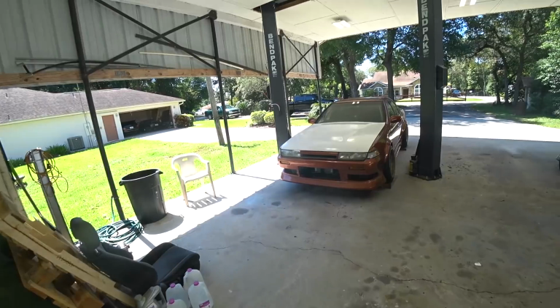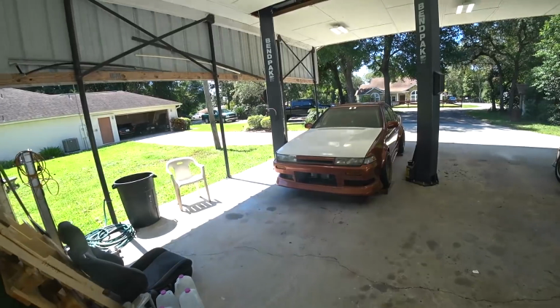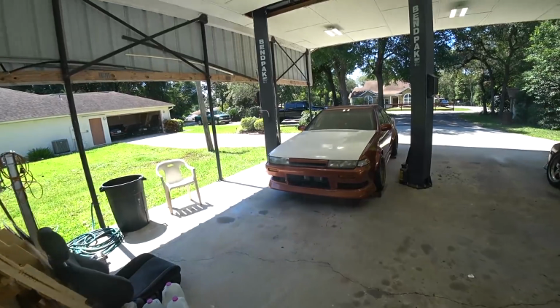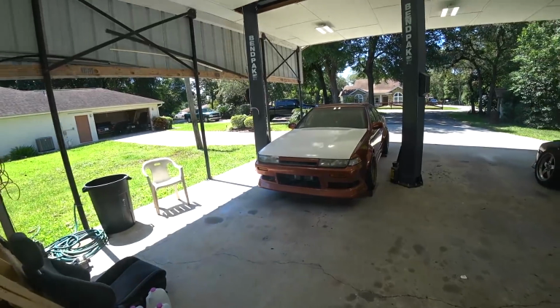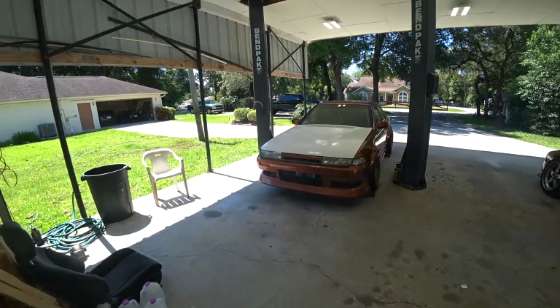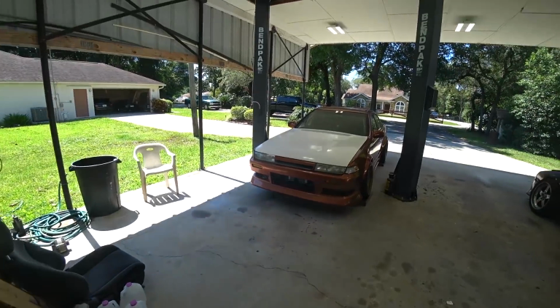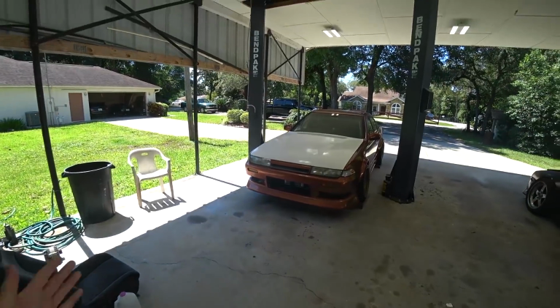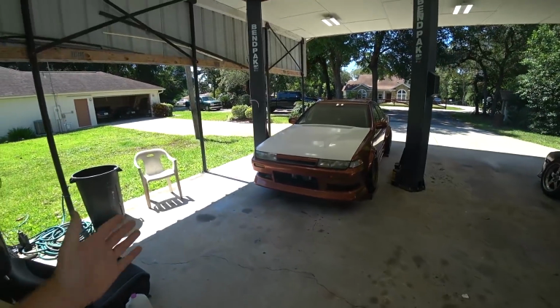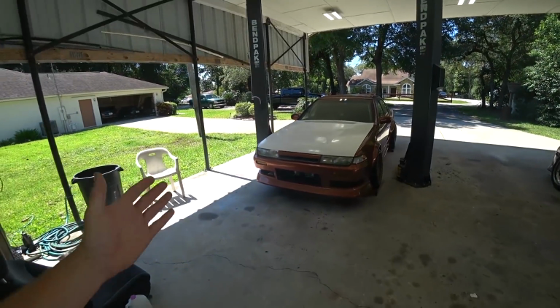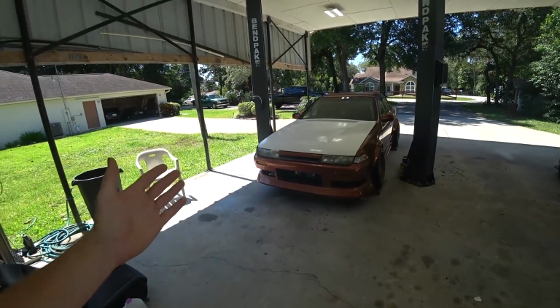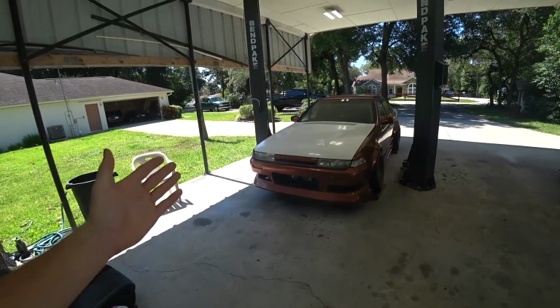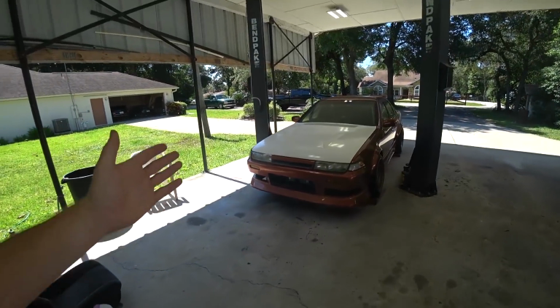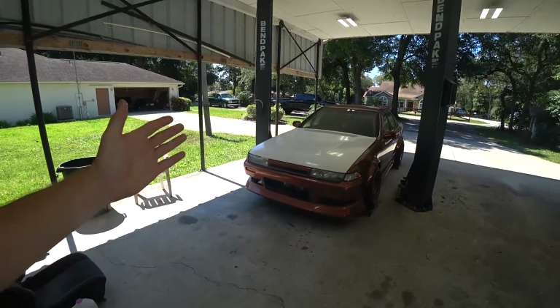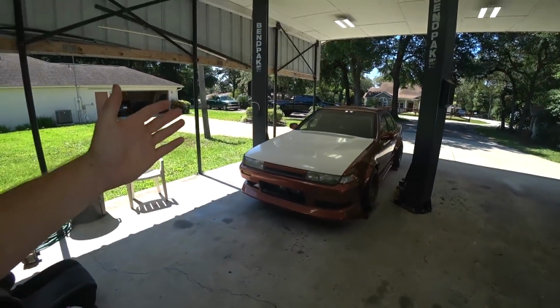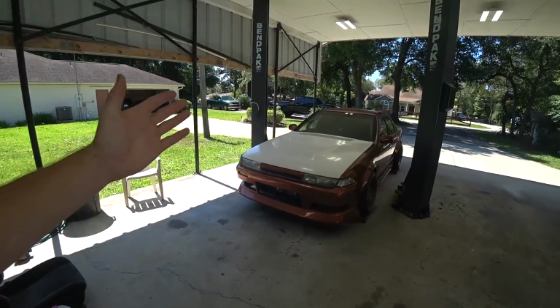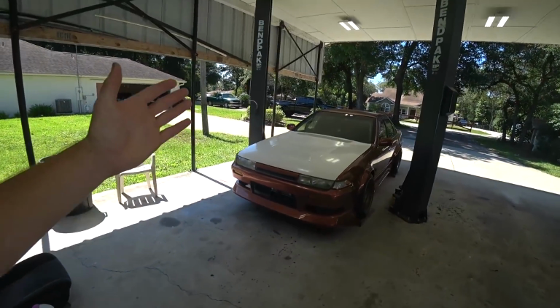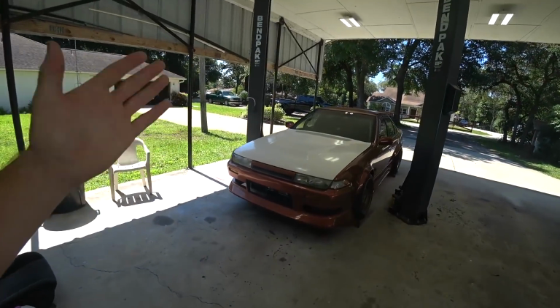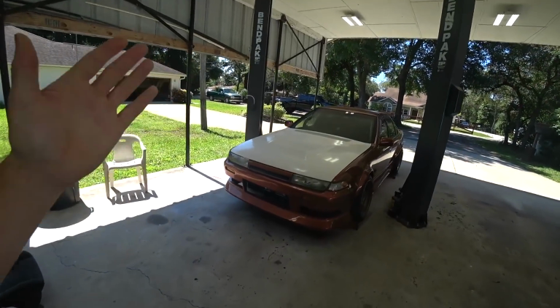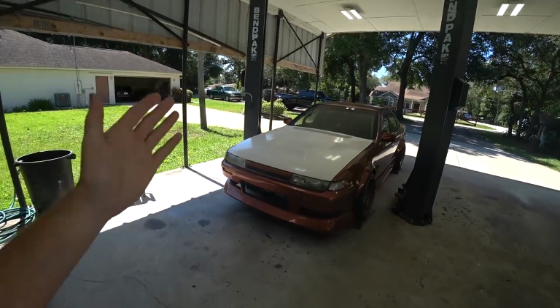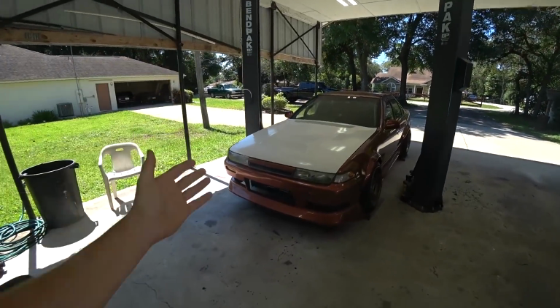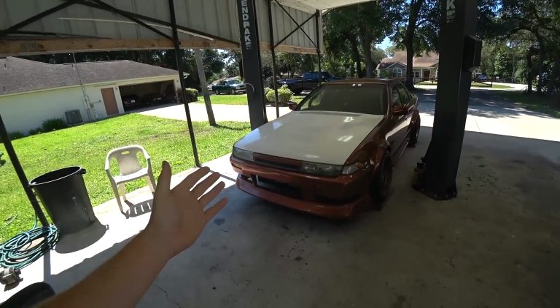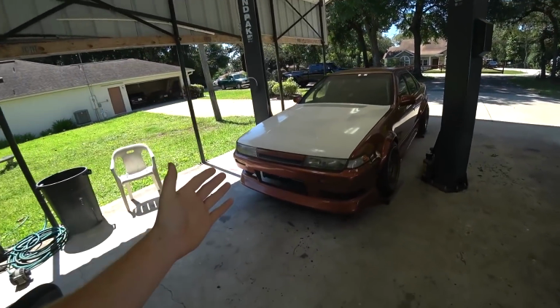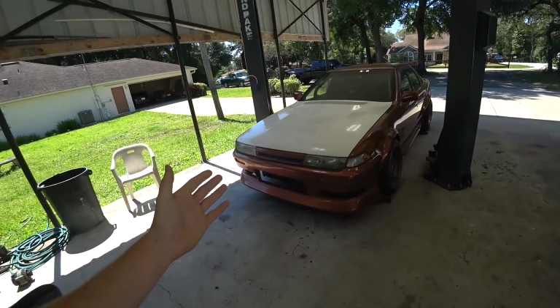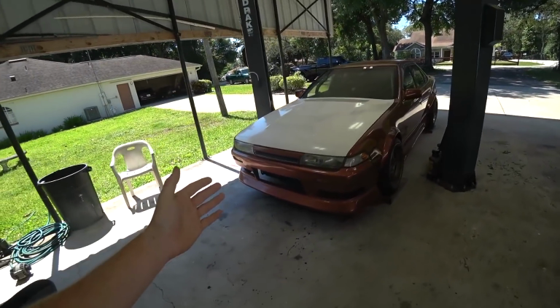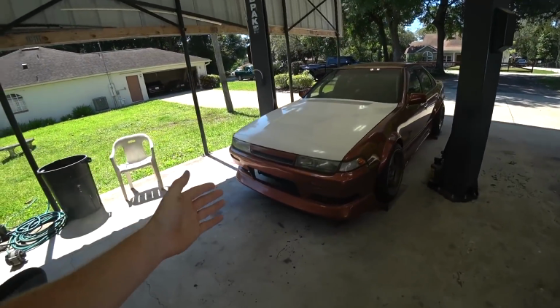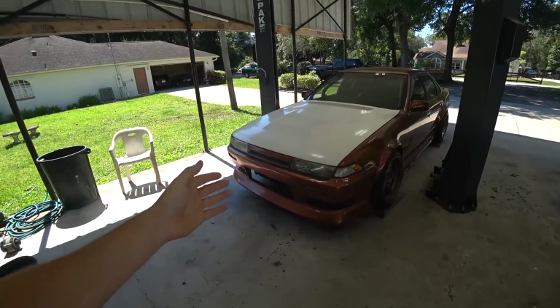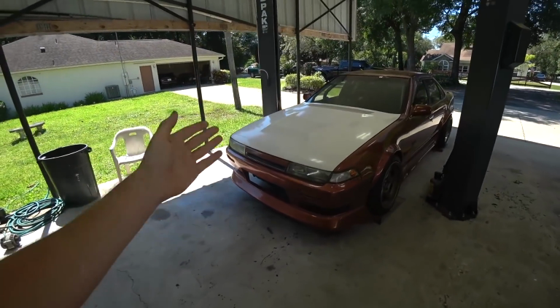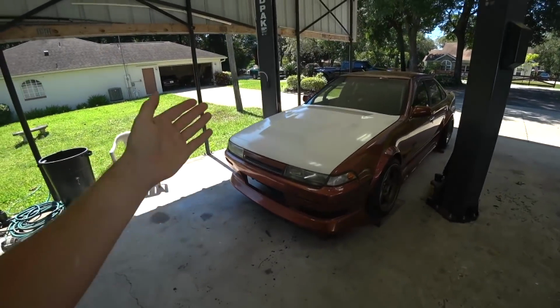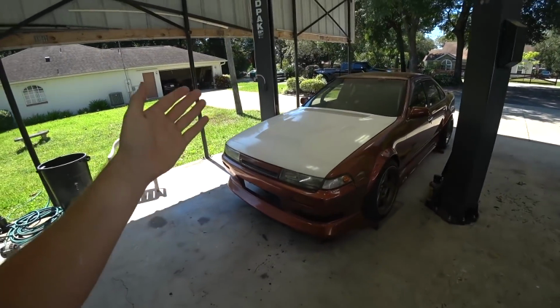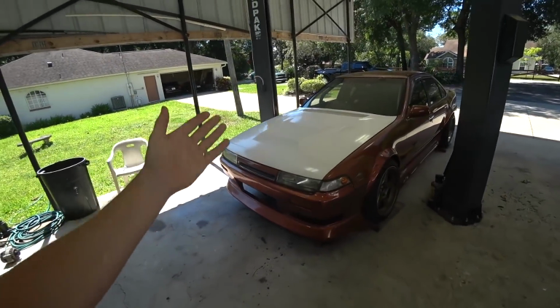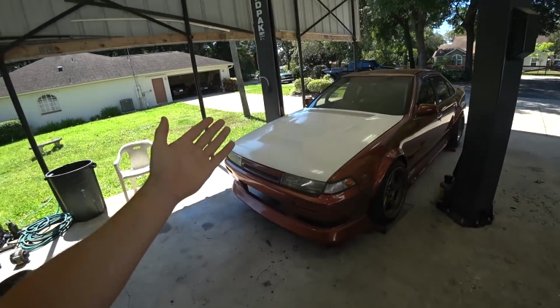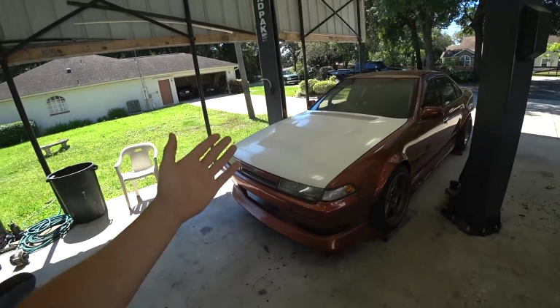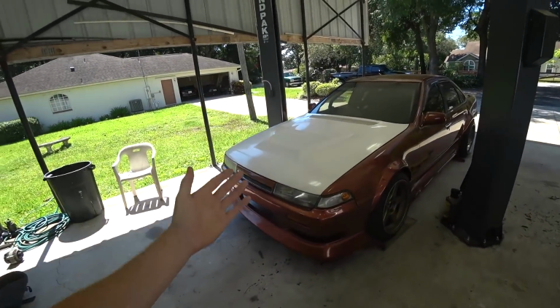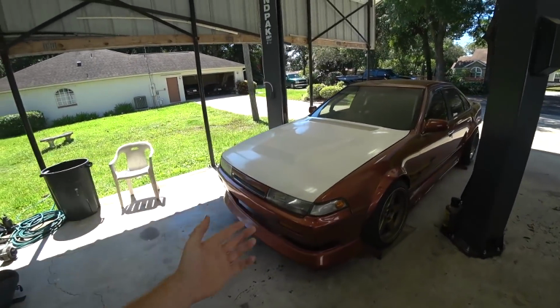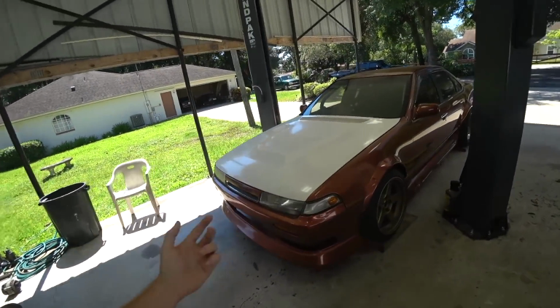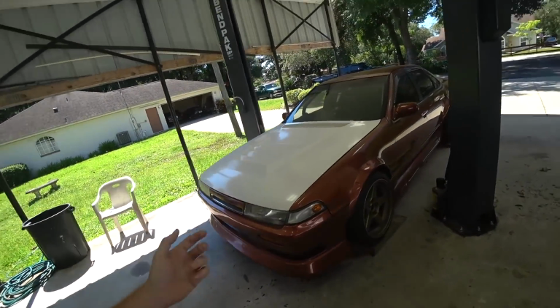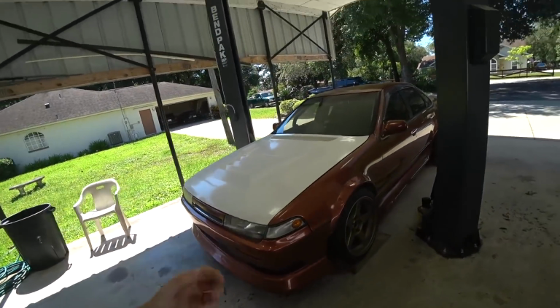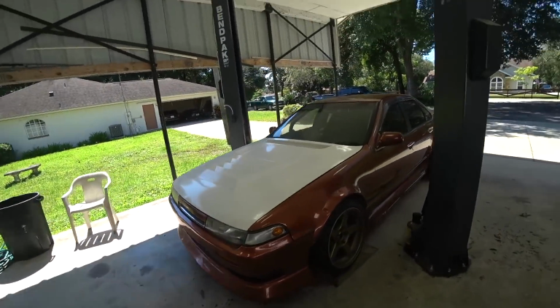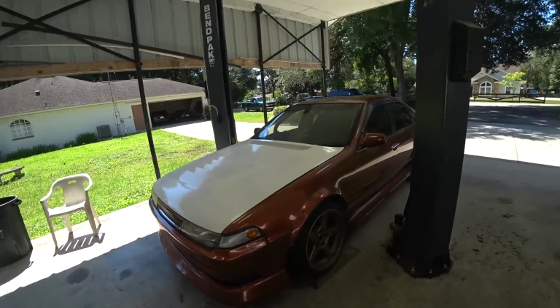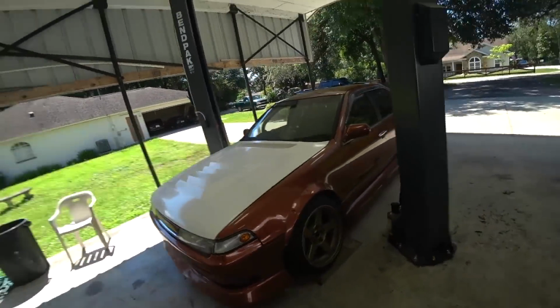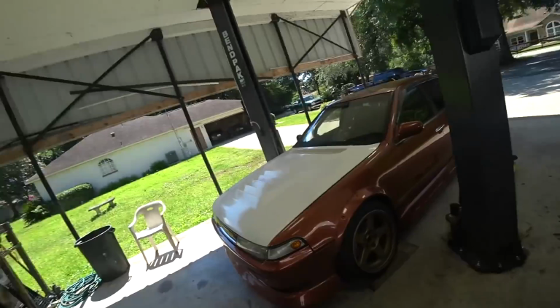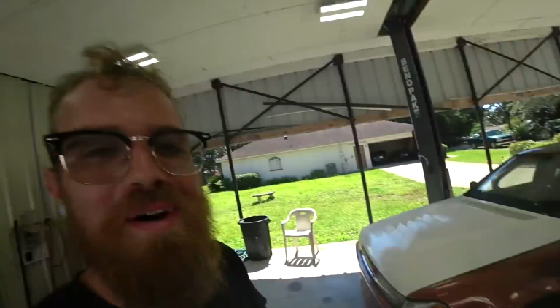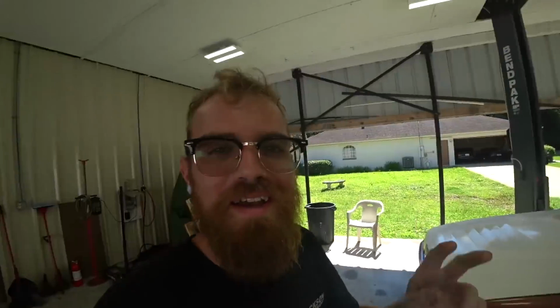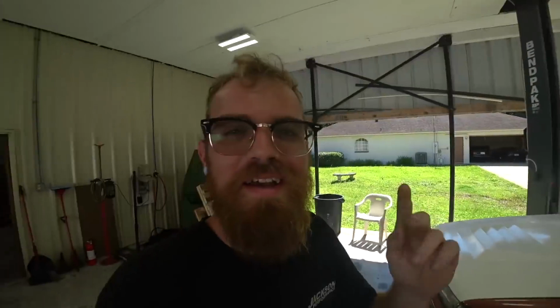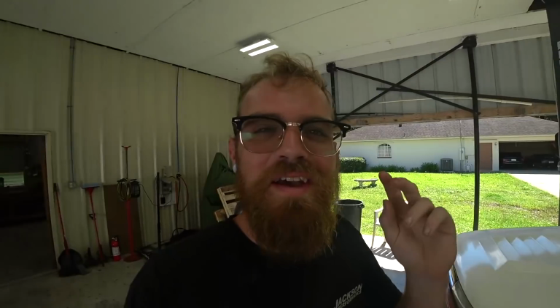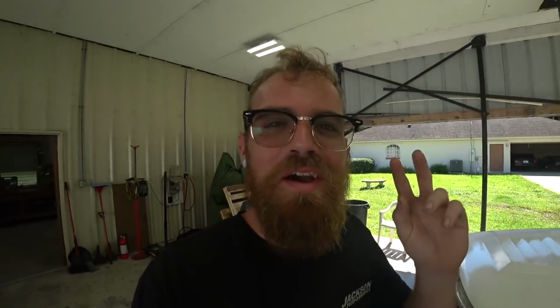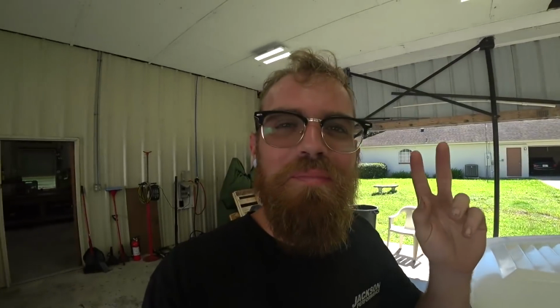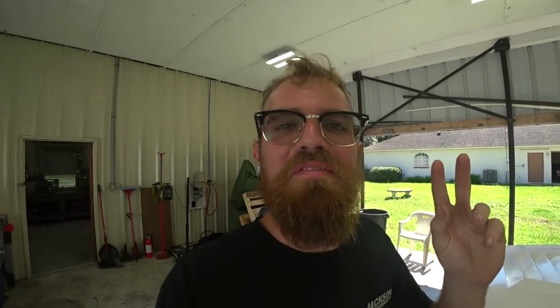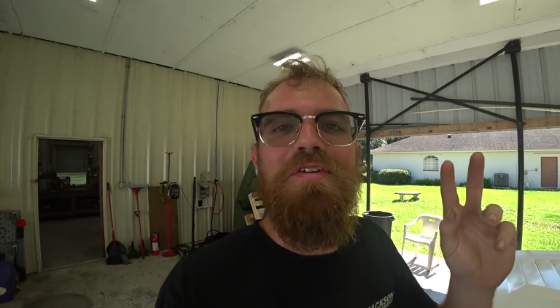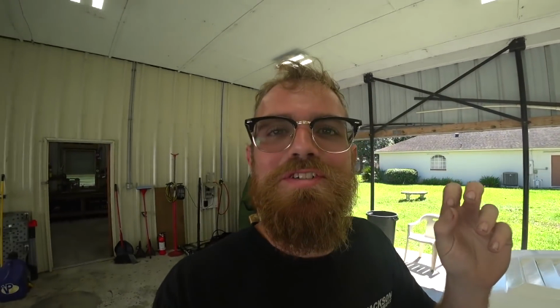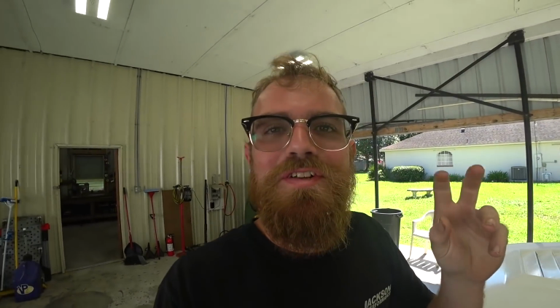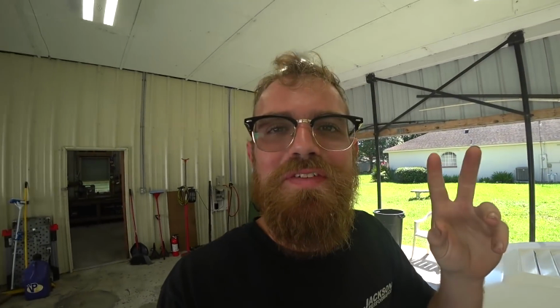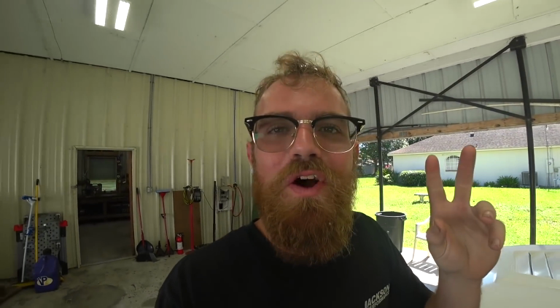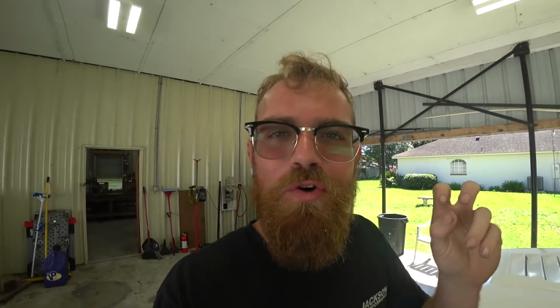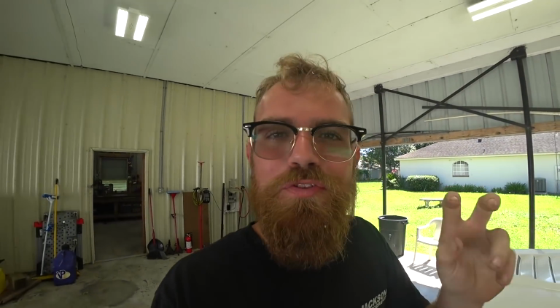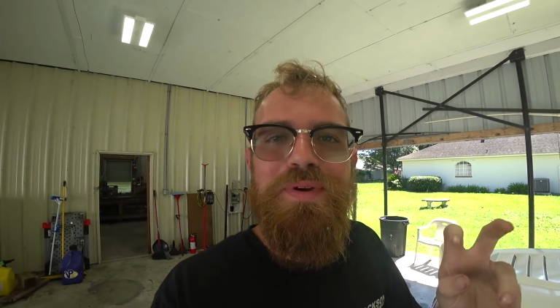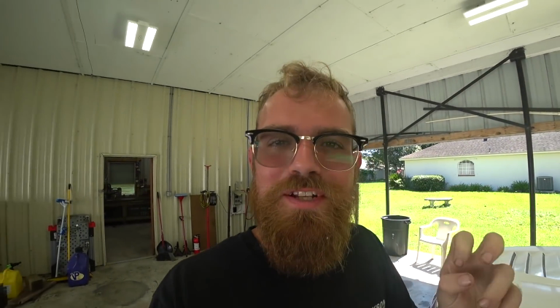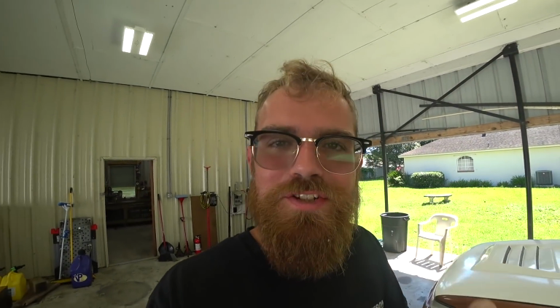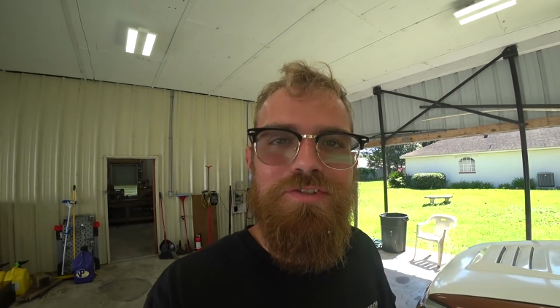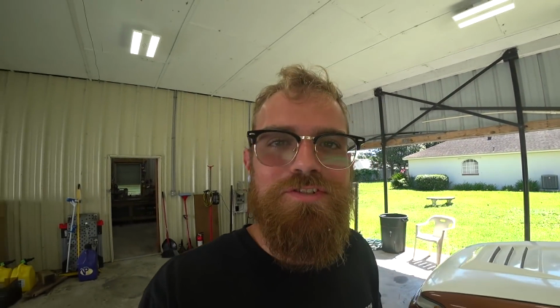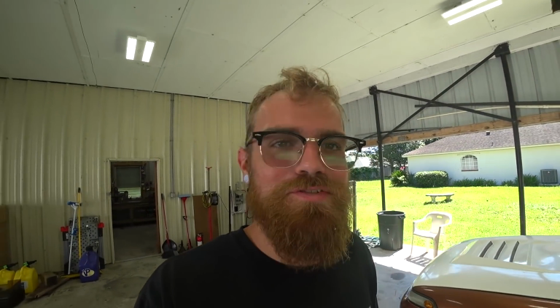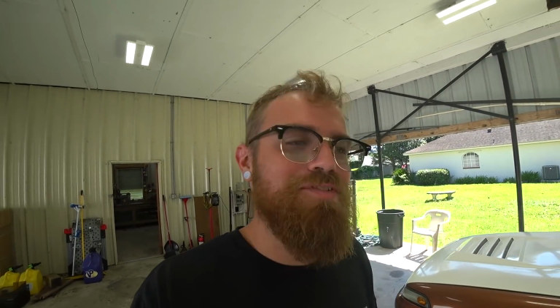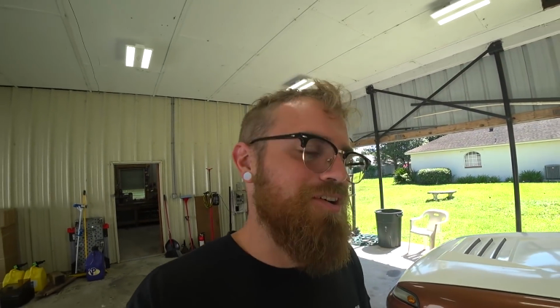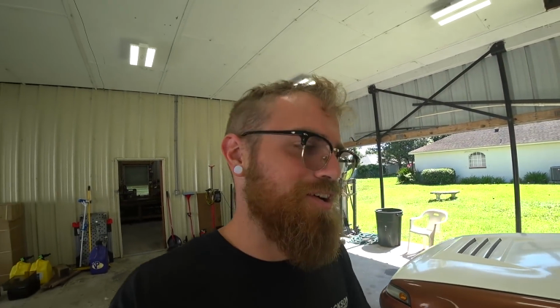Today we're working on the finishing touches of the K-Swap Zephyro build — my version of the ultimate street drift car.